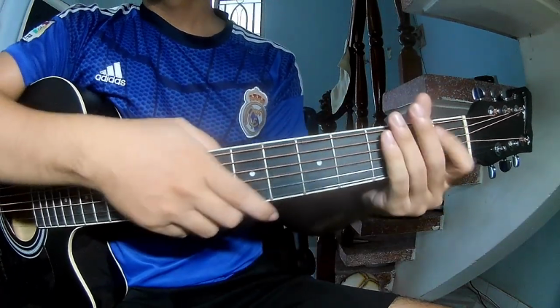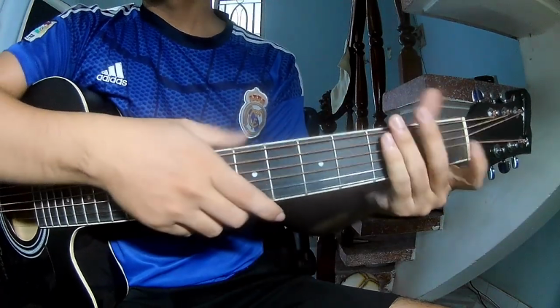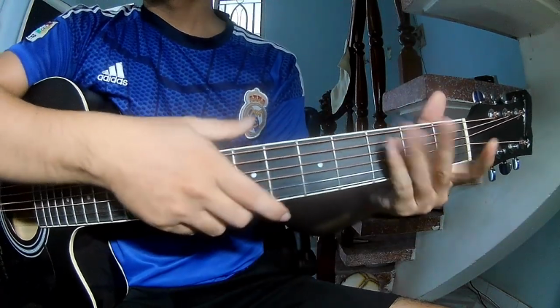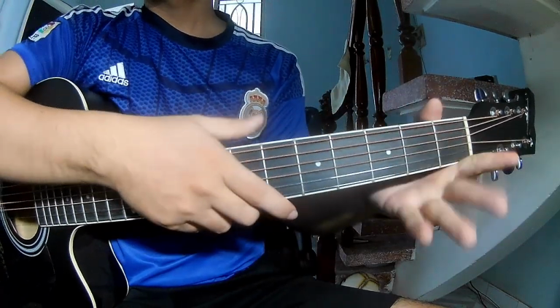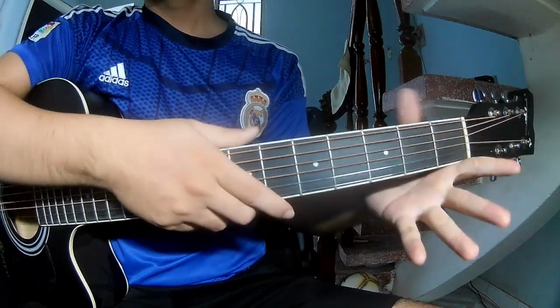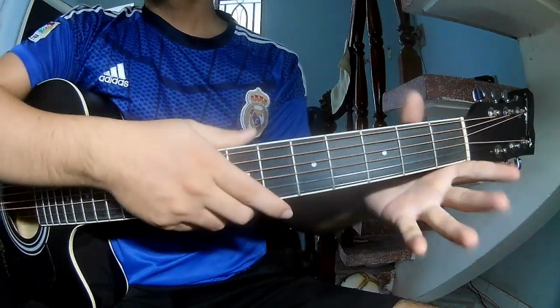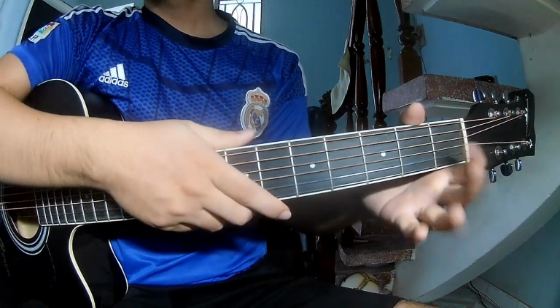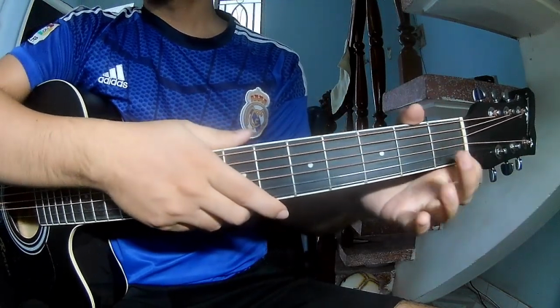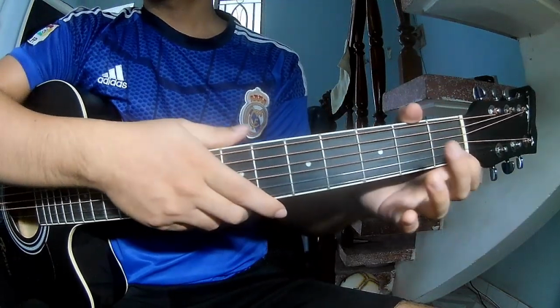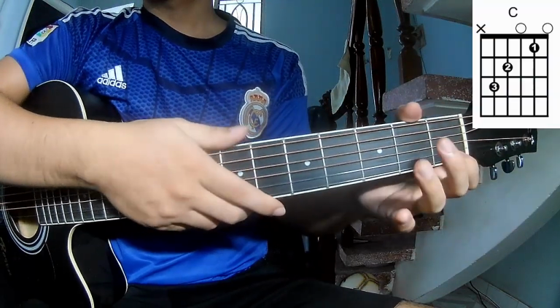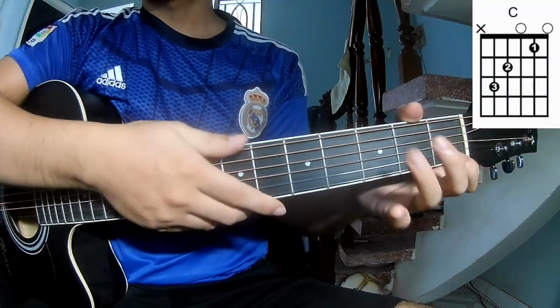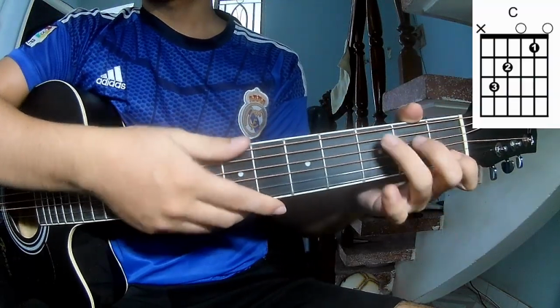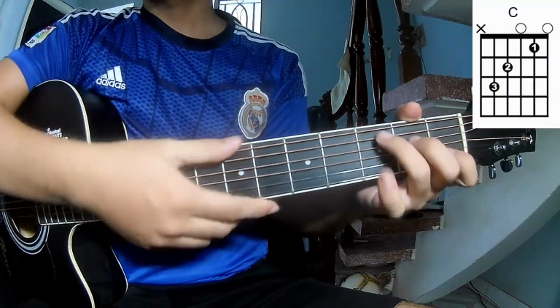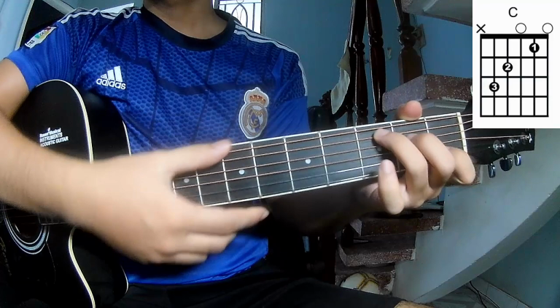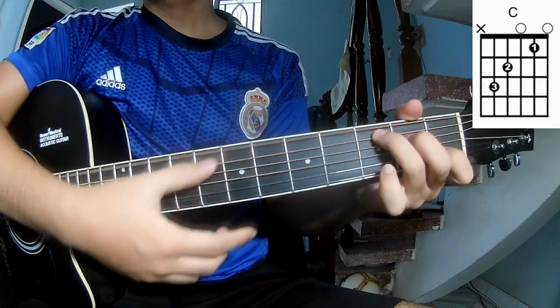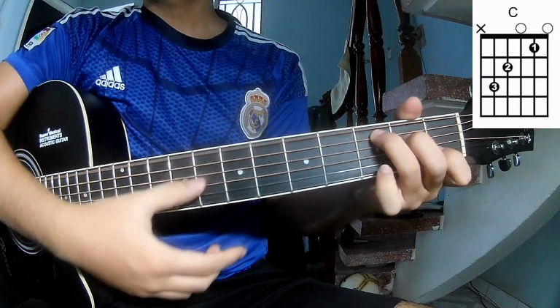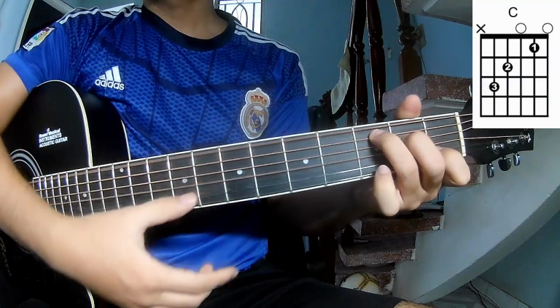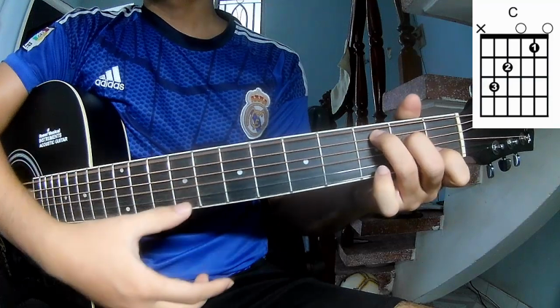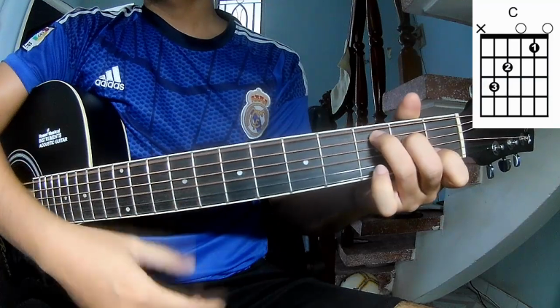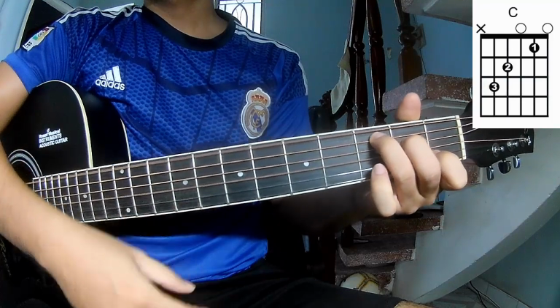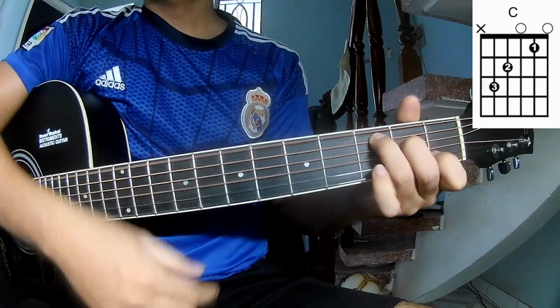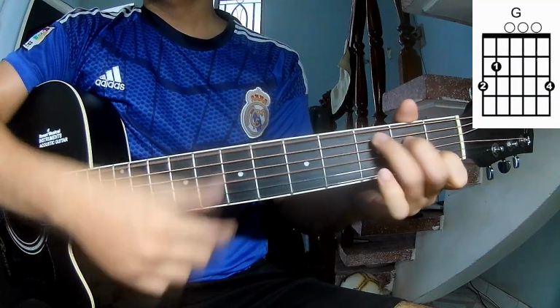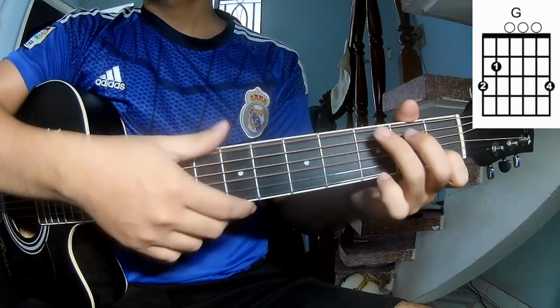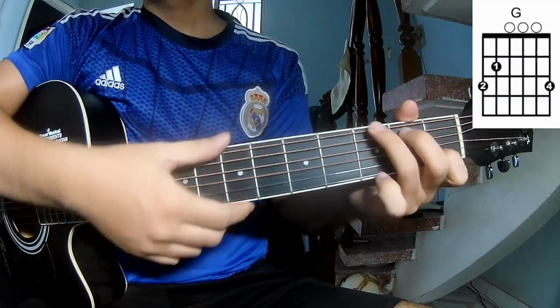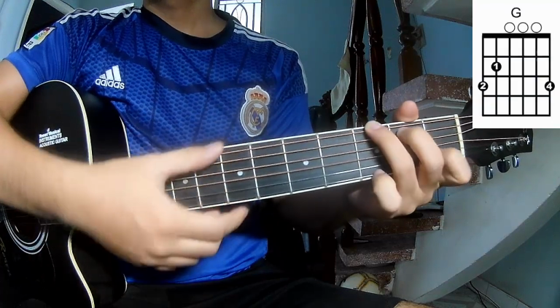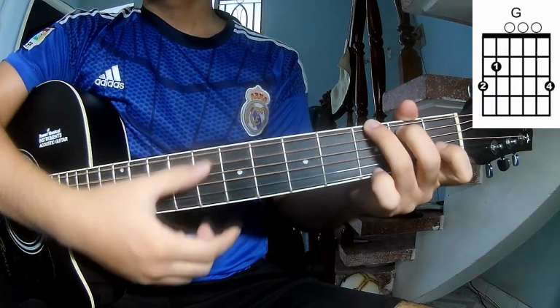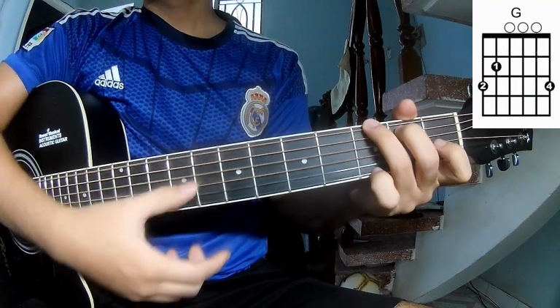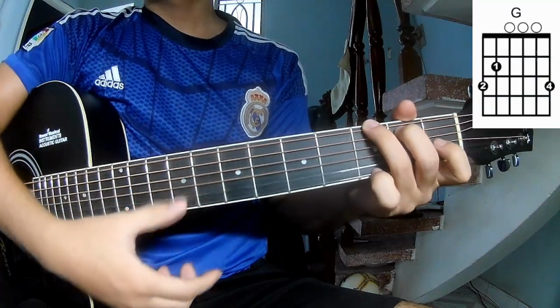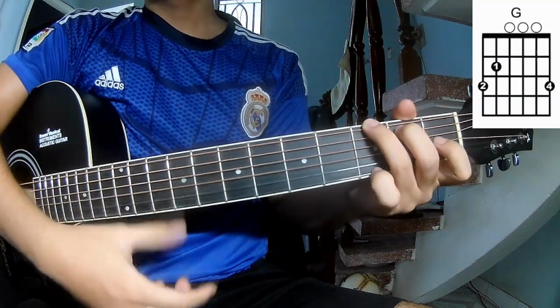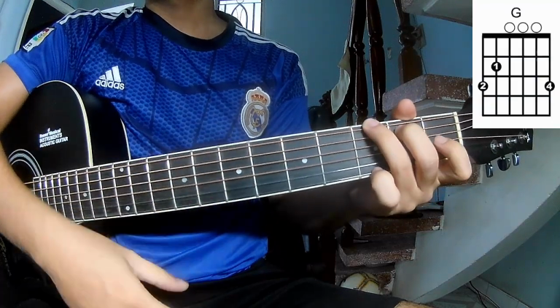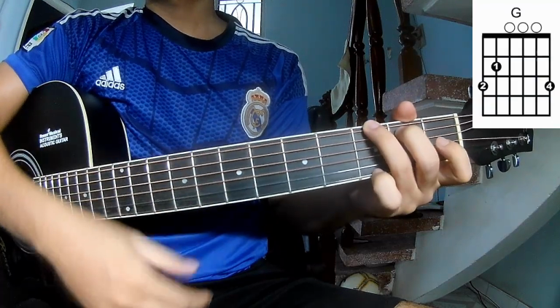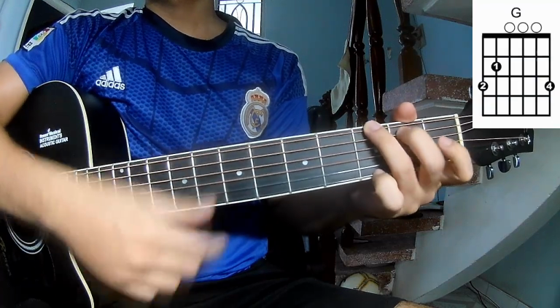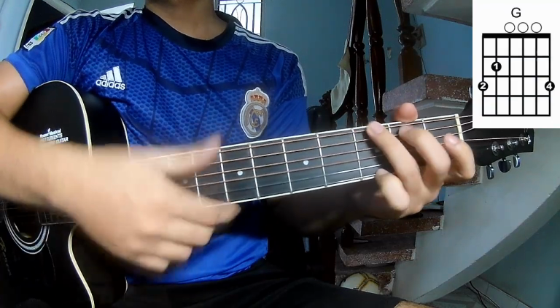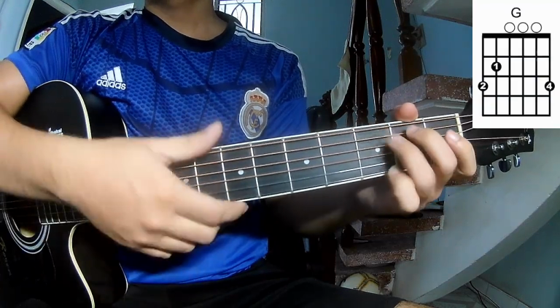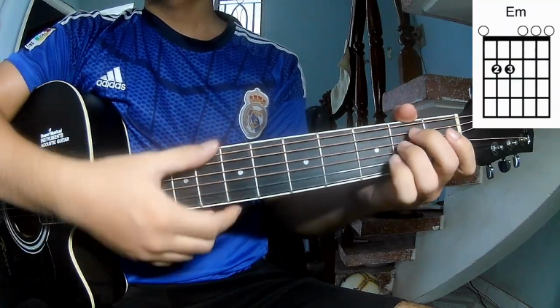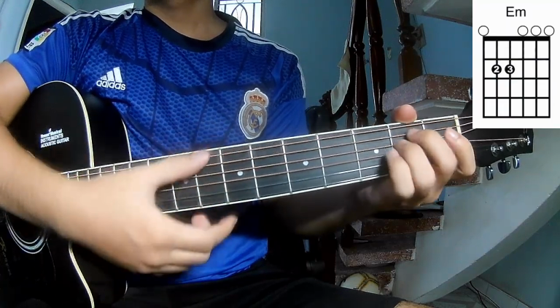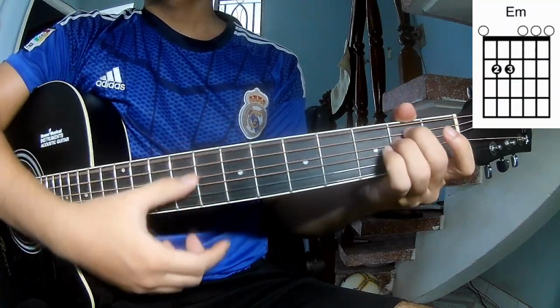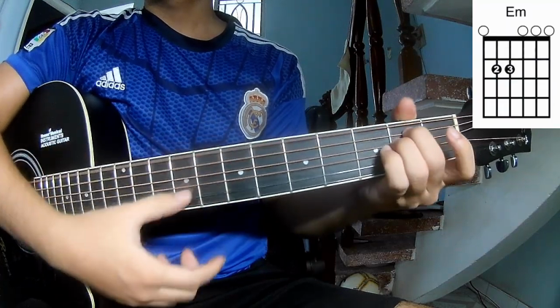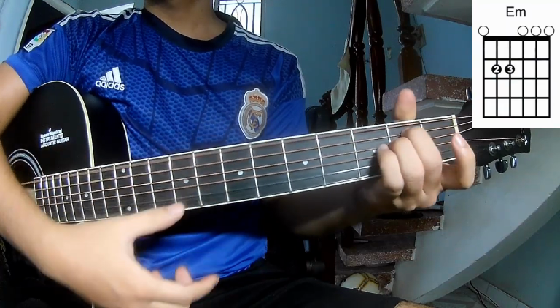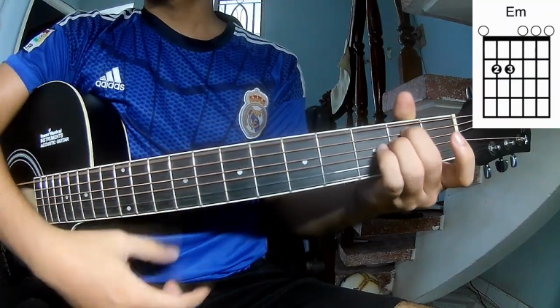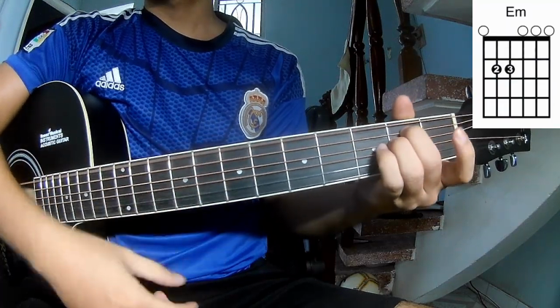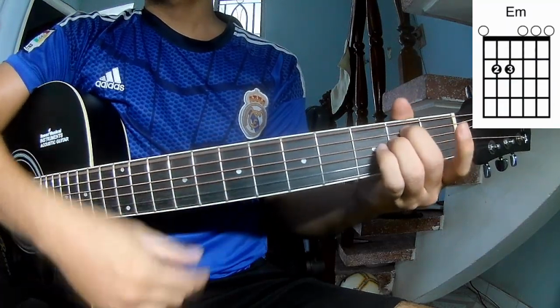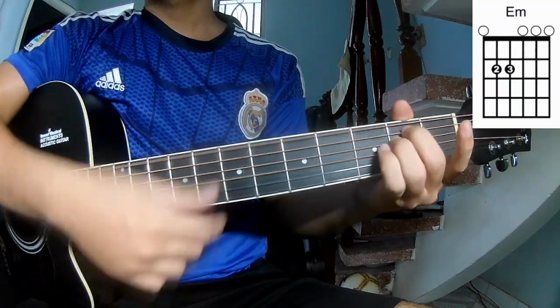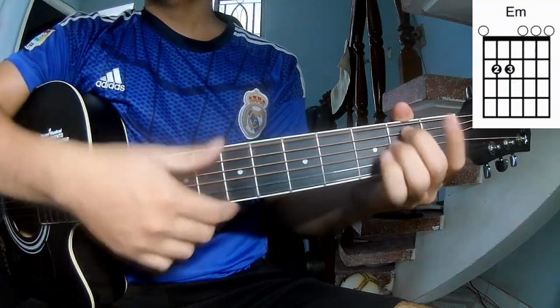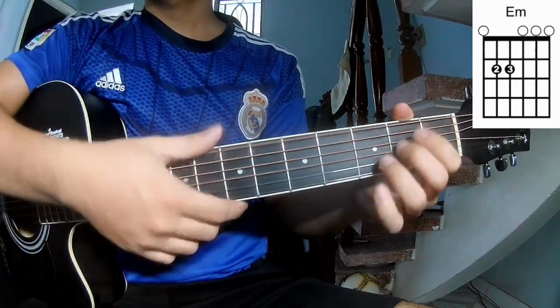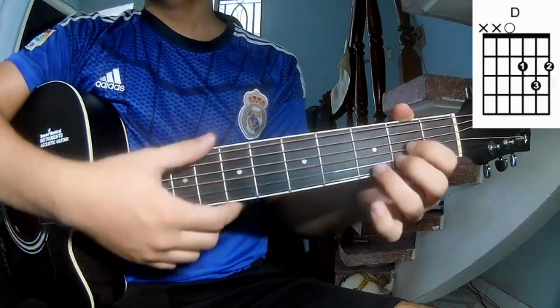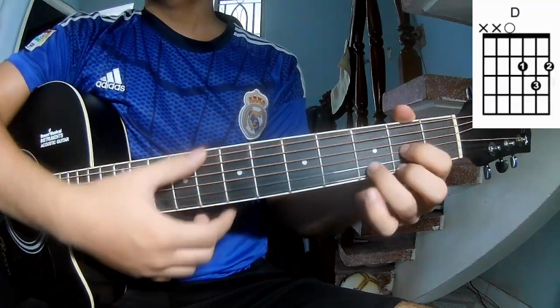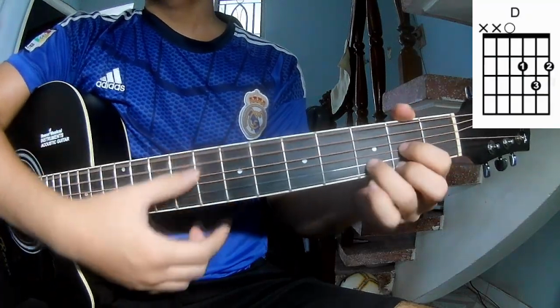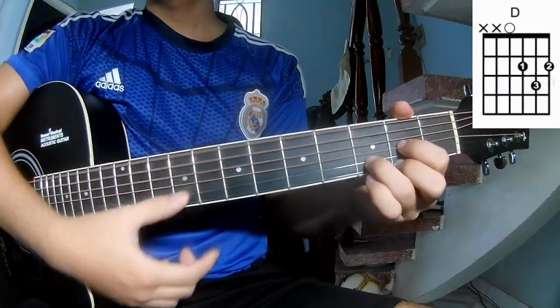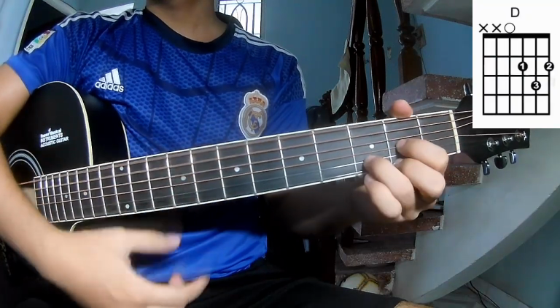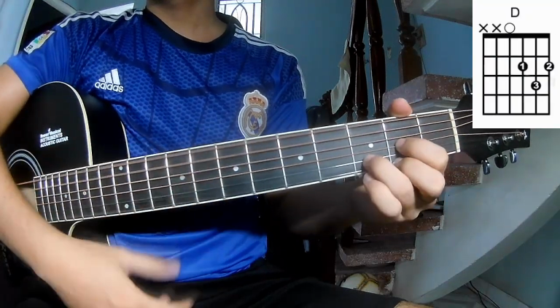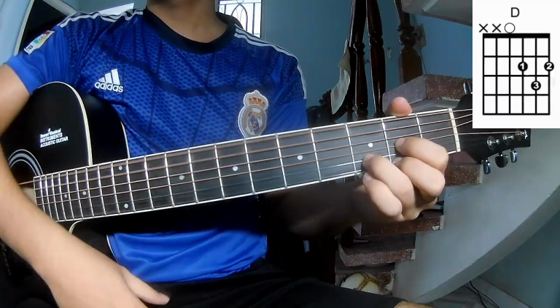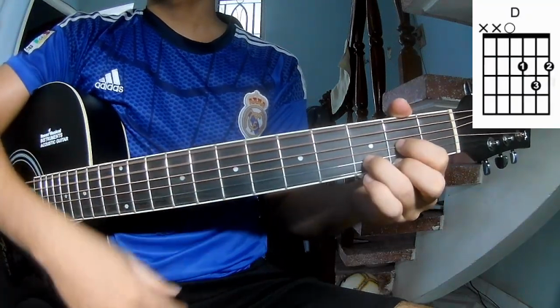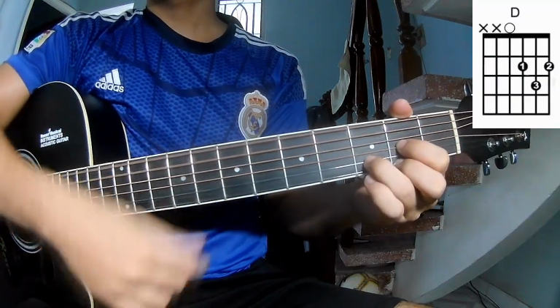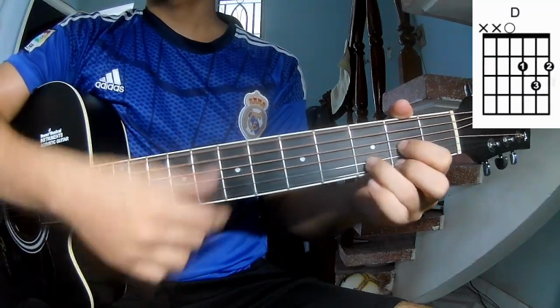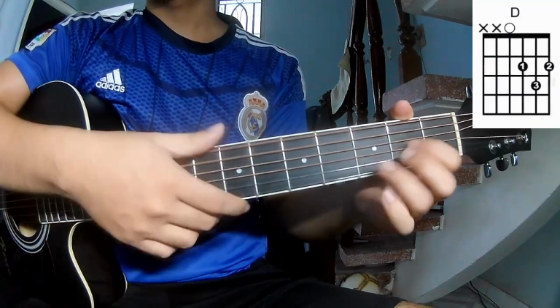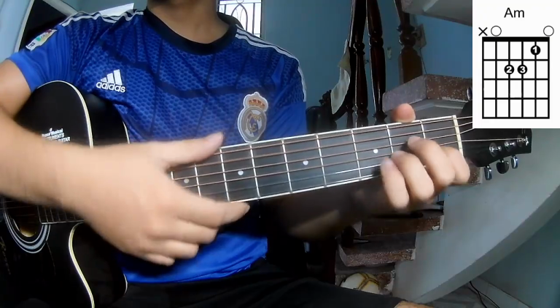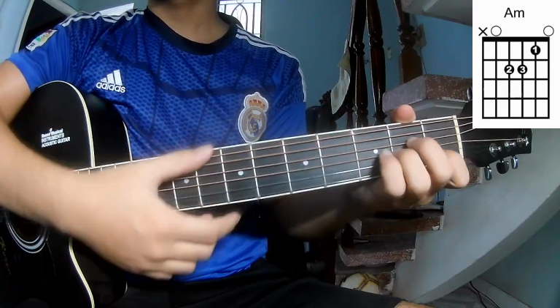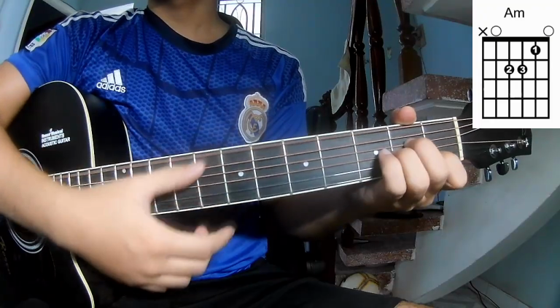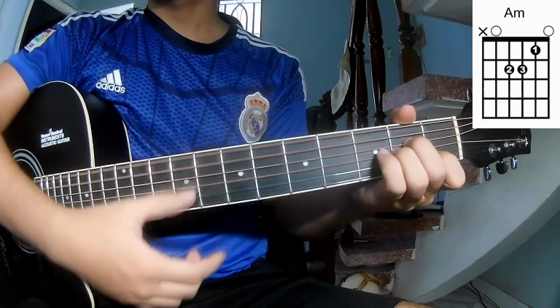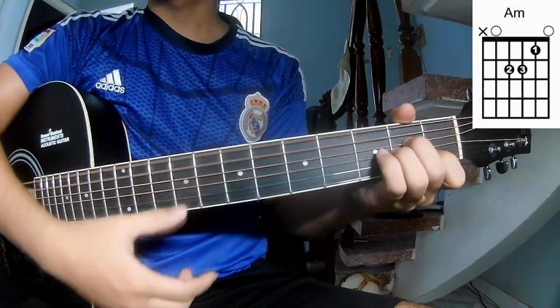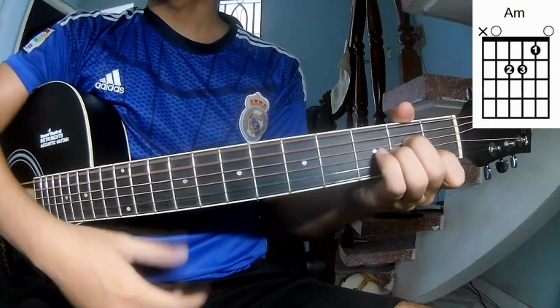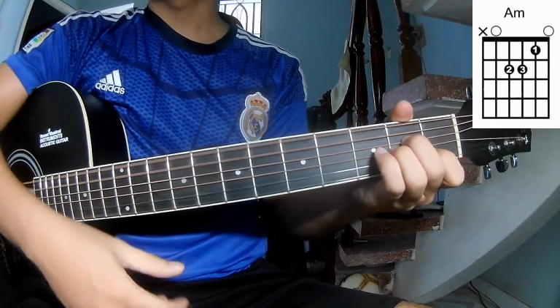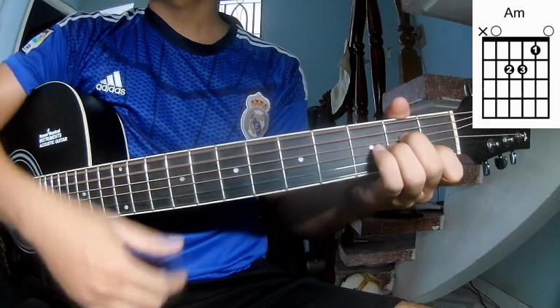The chords in this song are C, G, E, F, D, A, F.